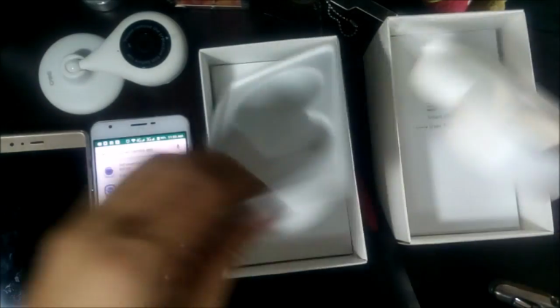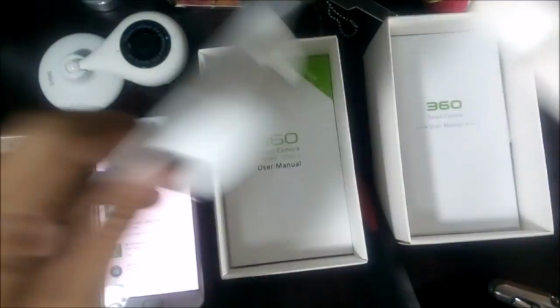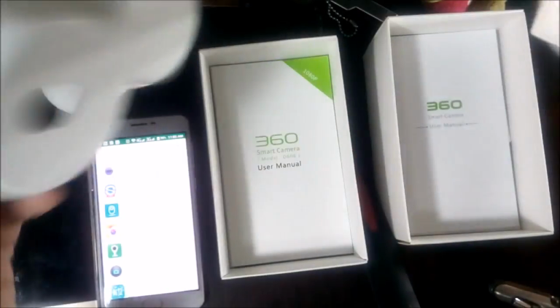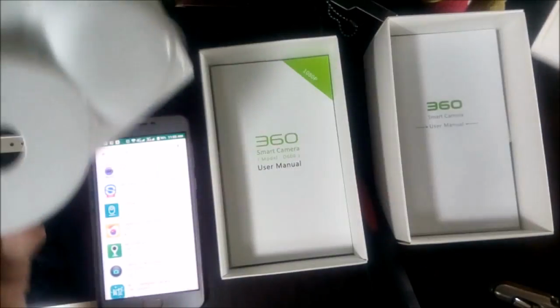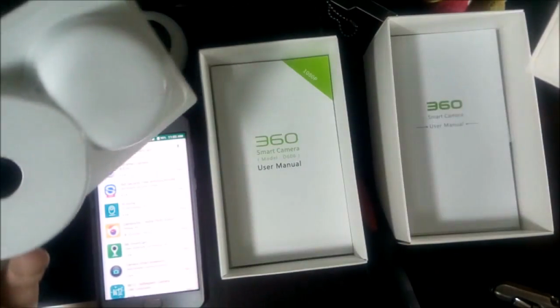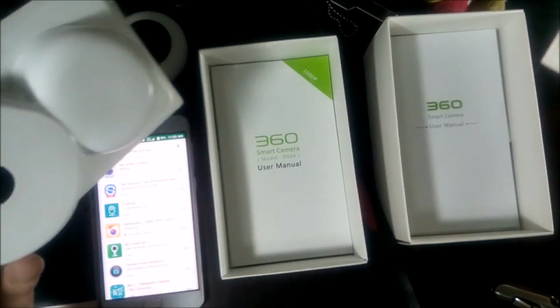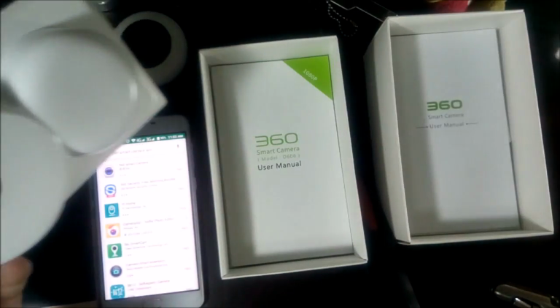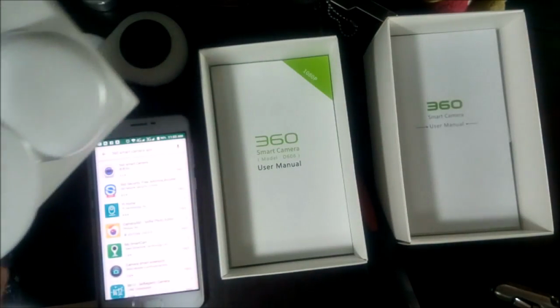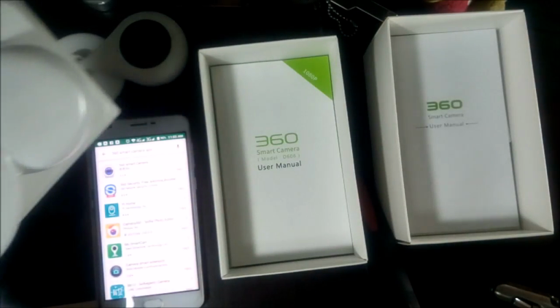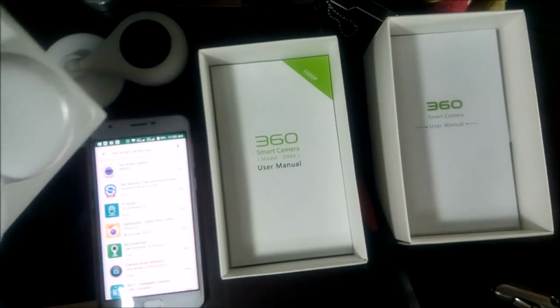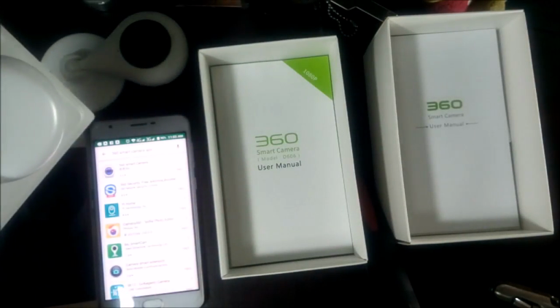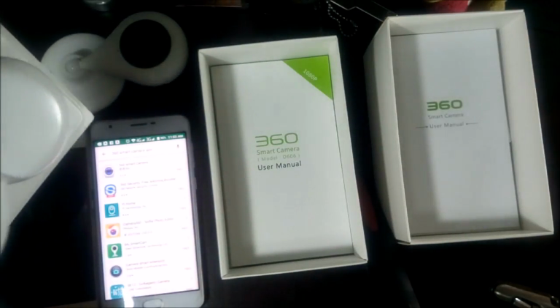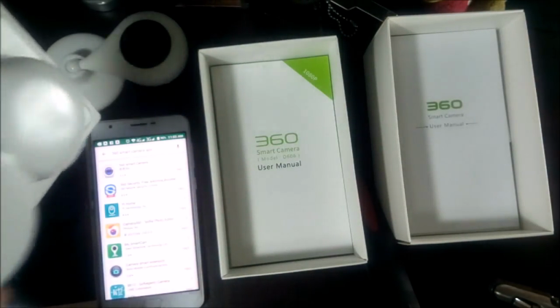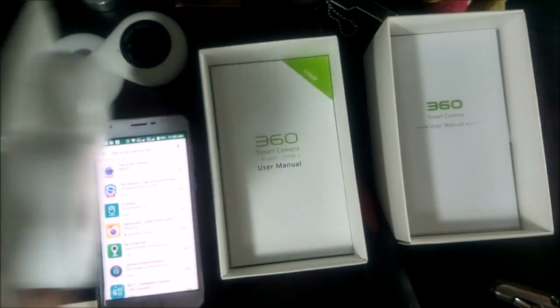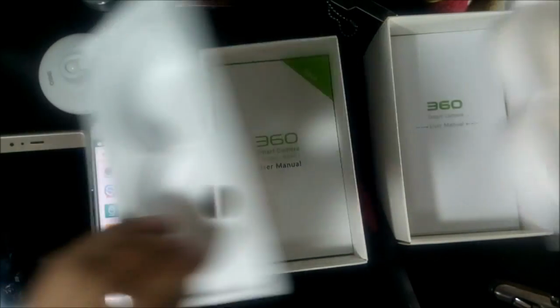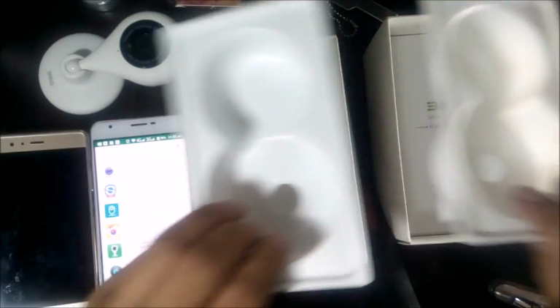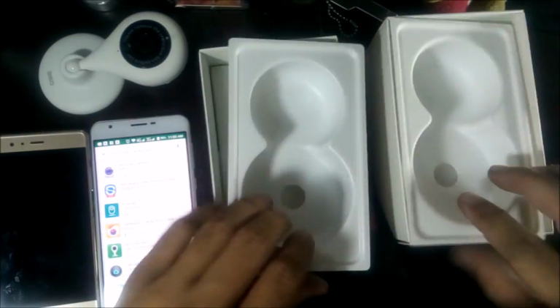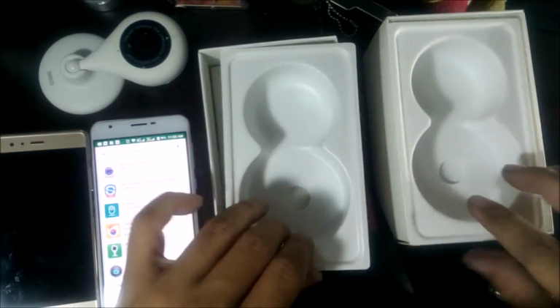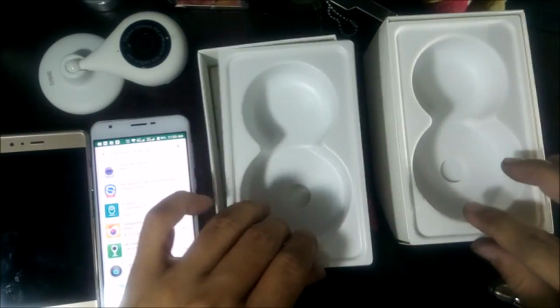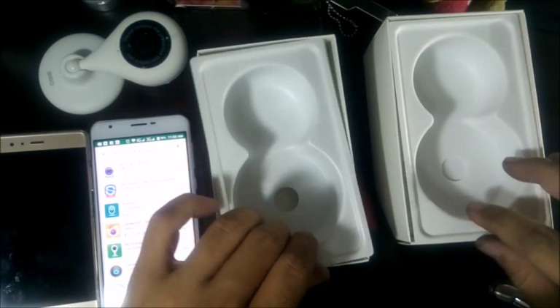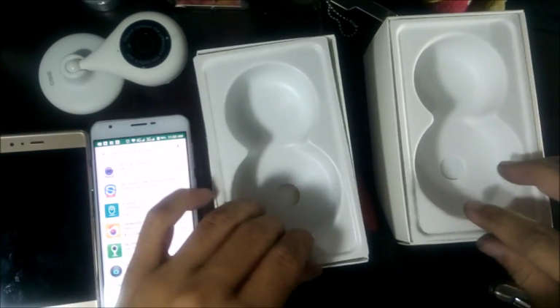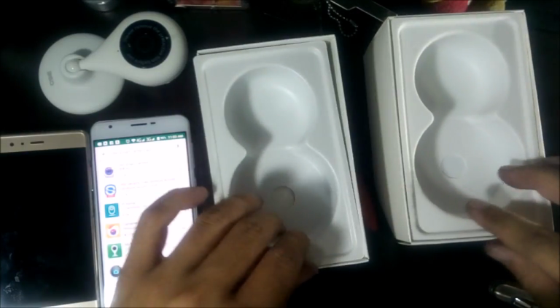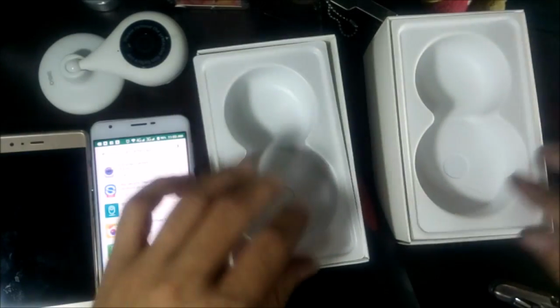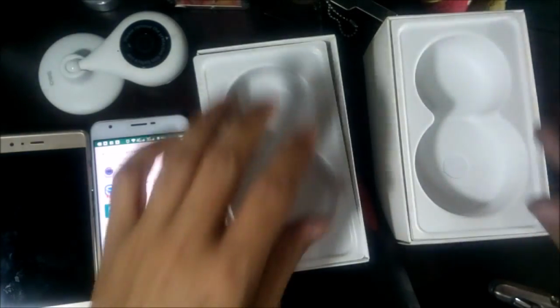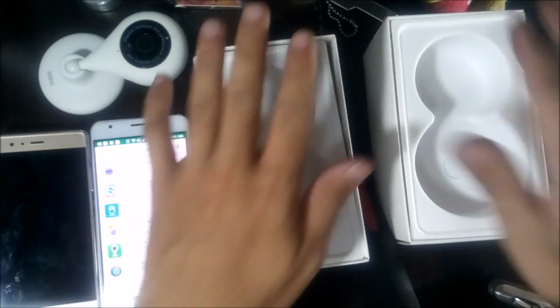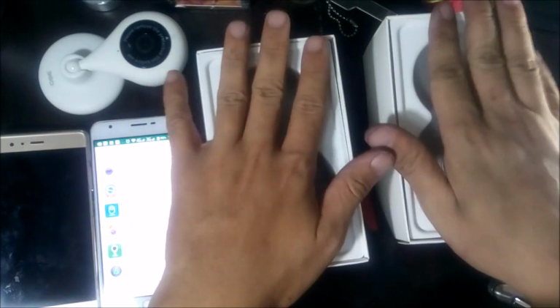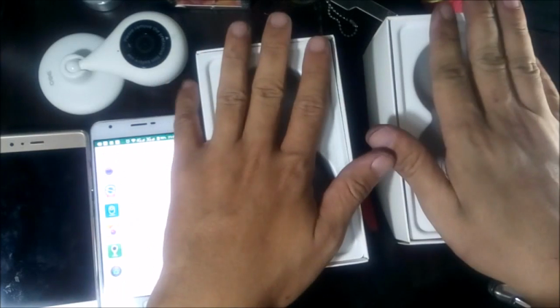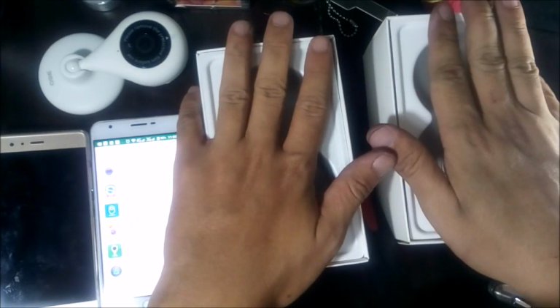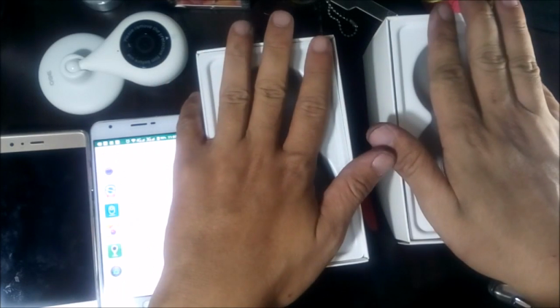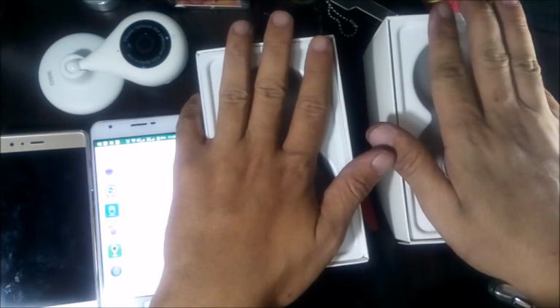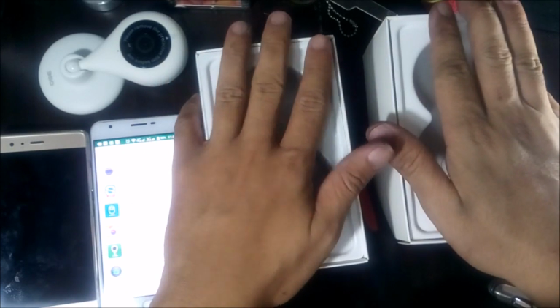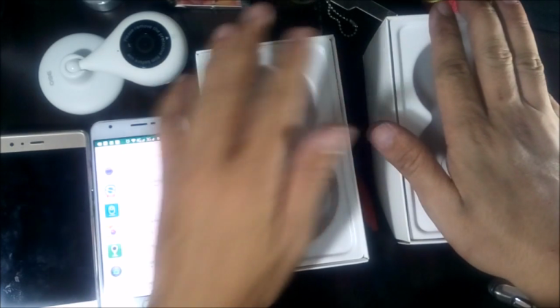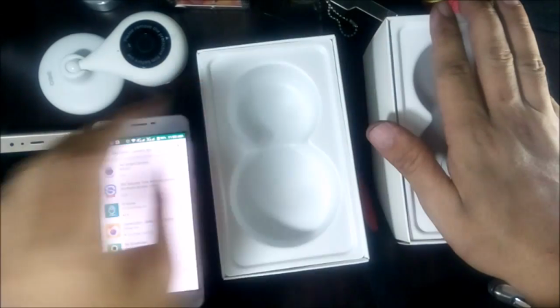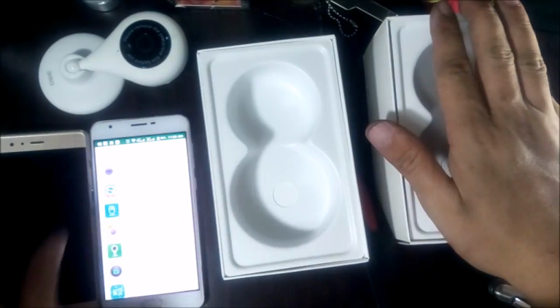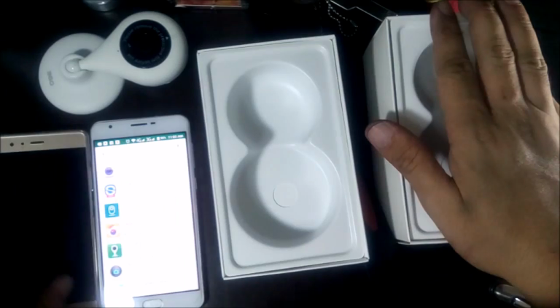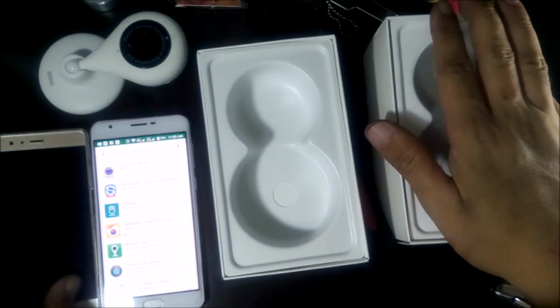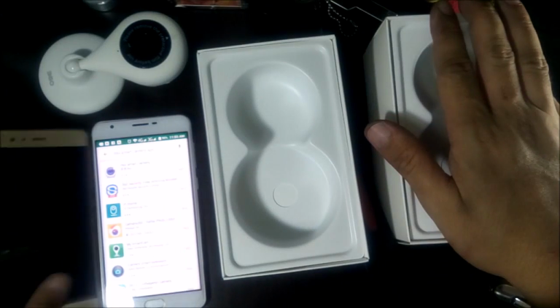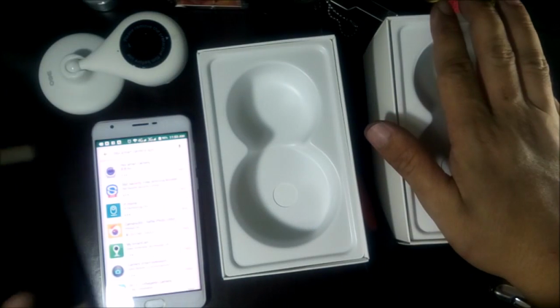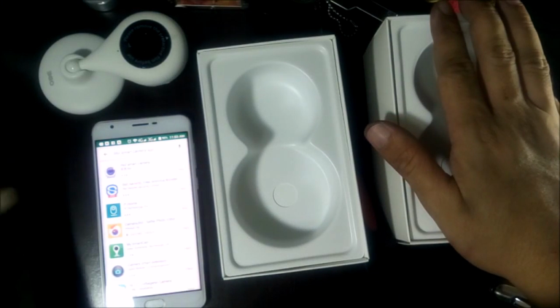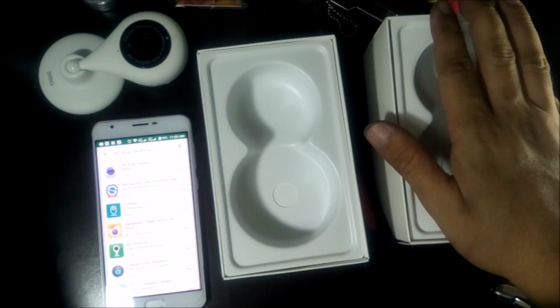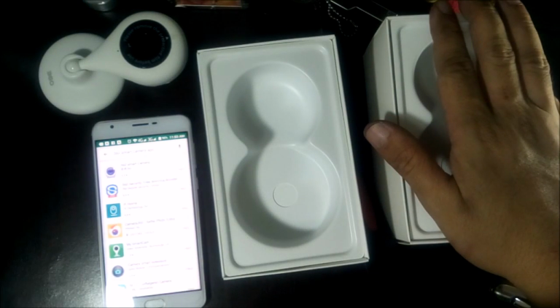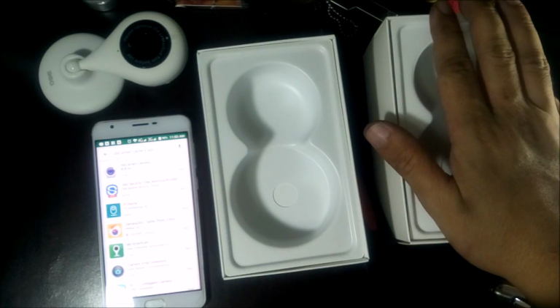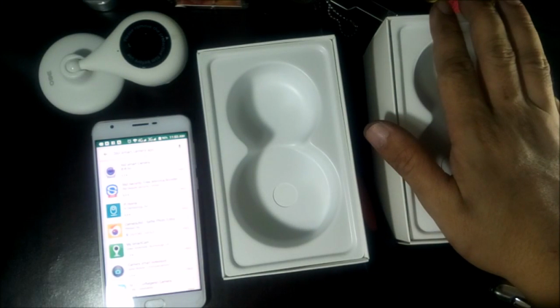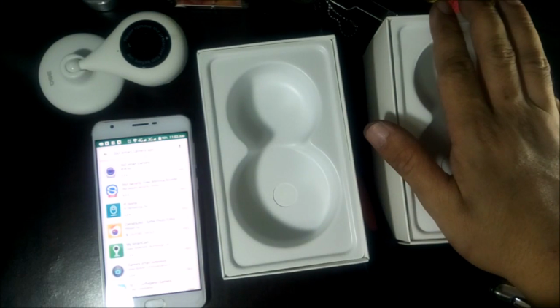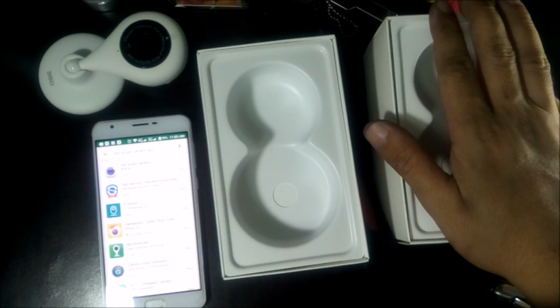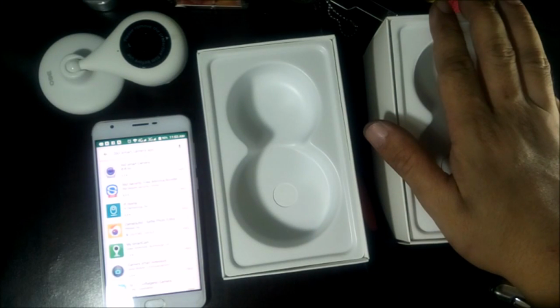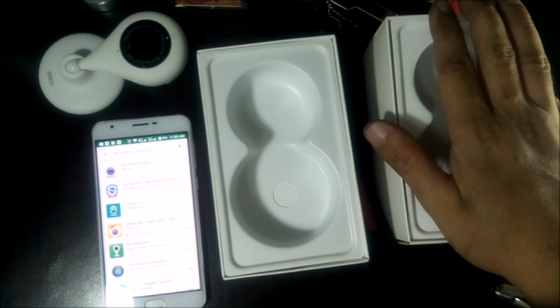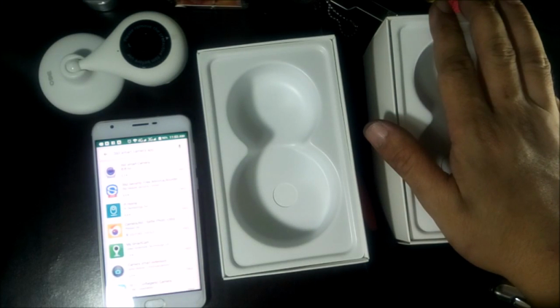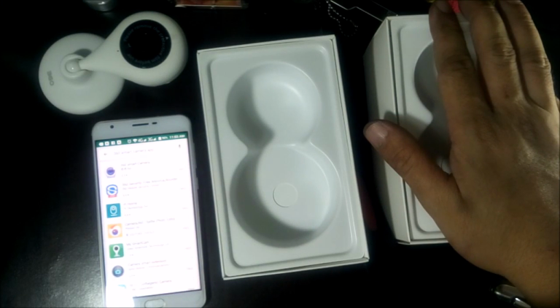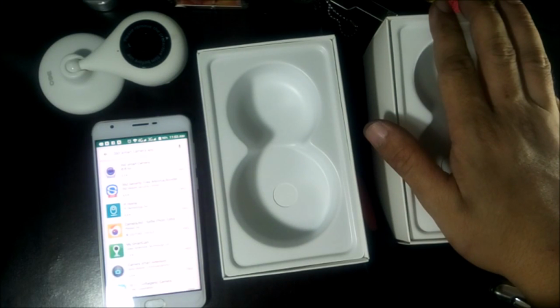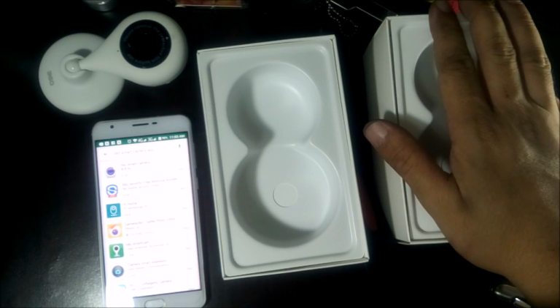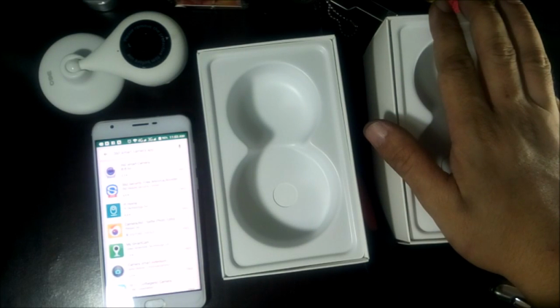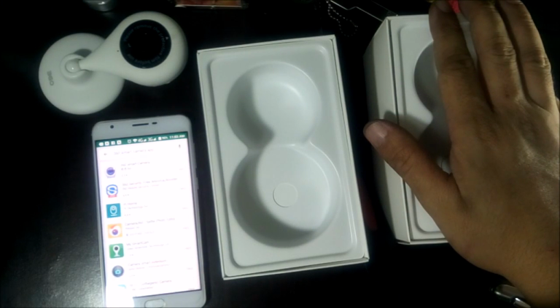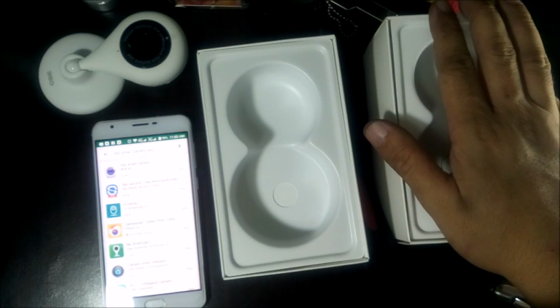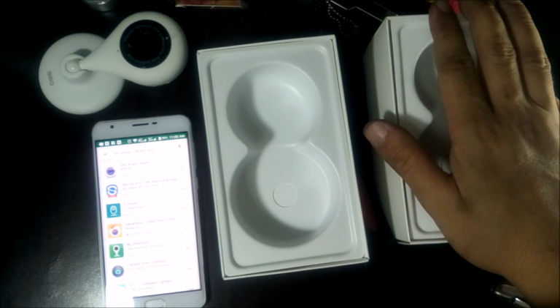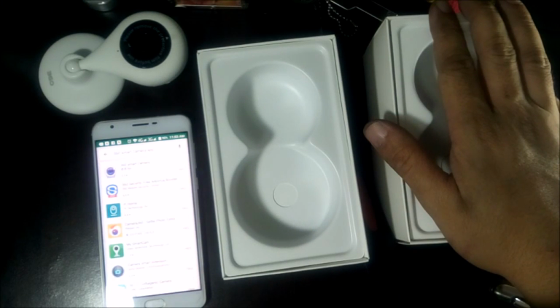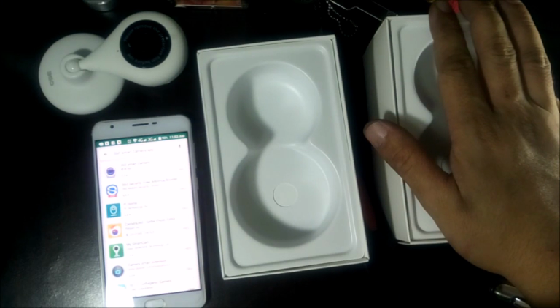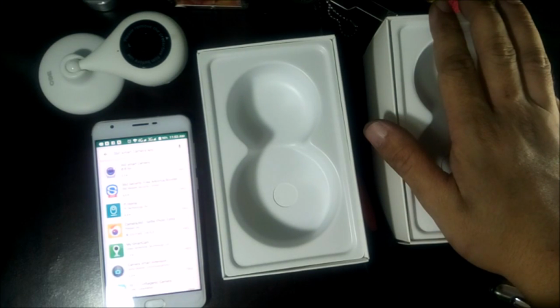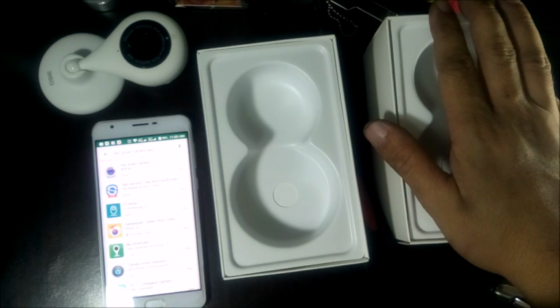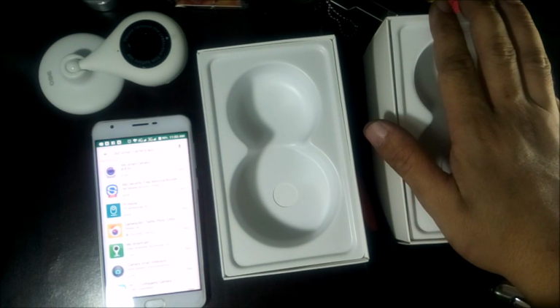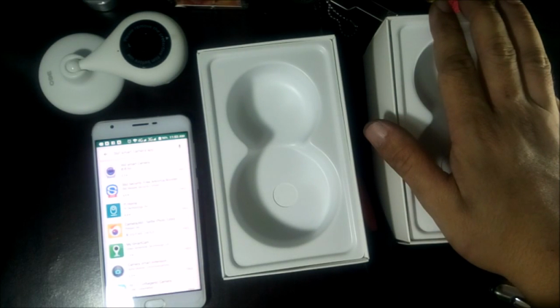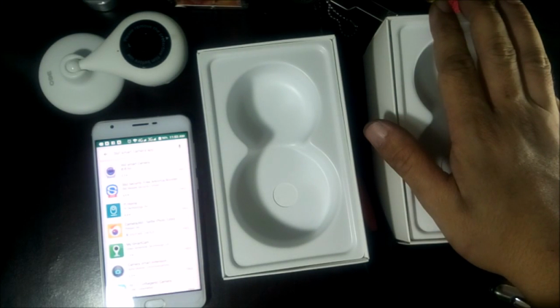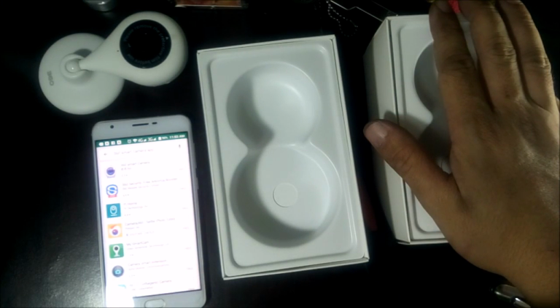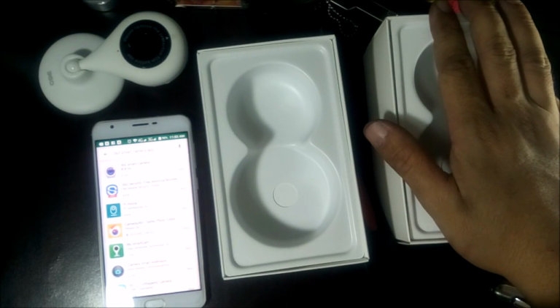Both come with exactly the same accessories: a 2-meter cord and the plug.